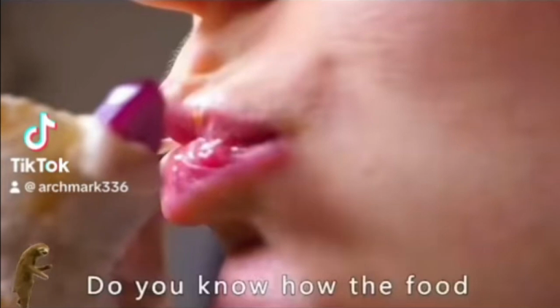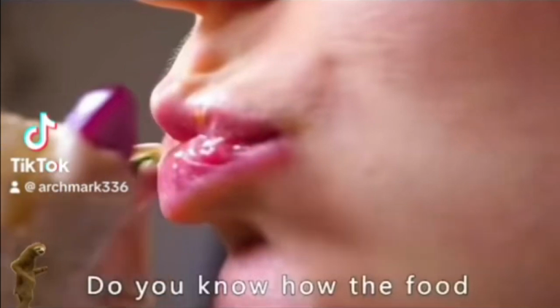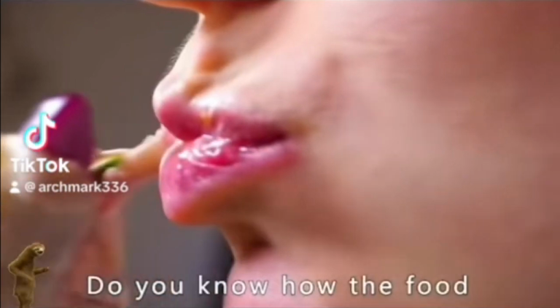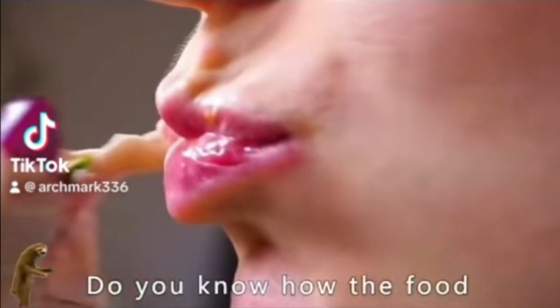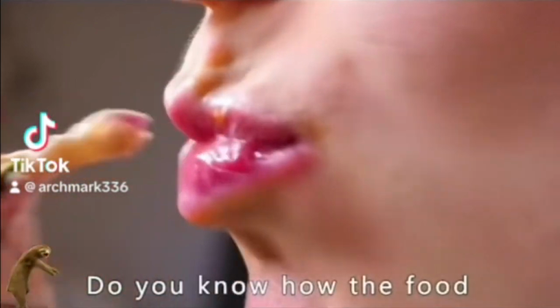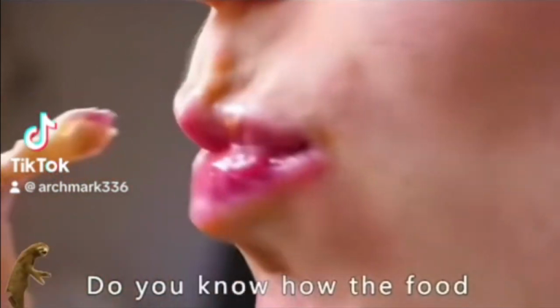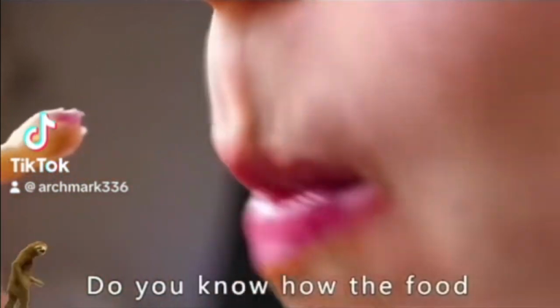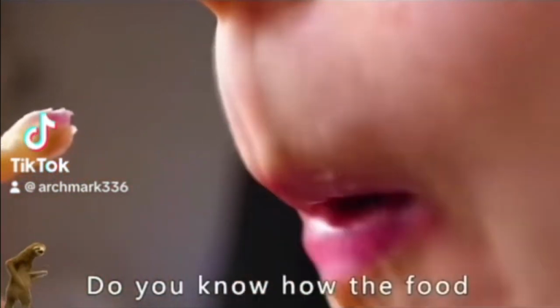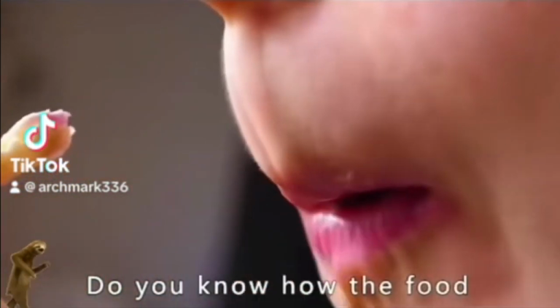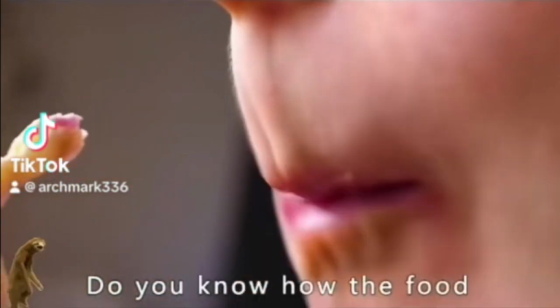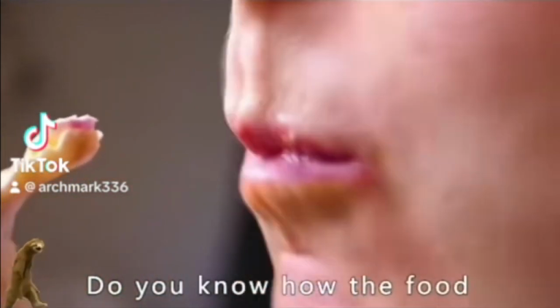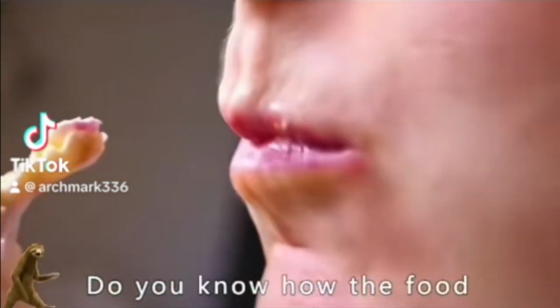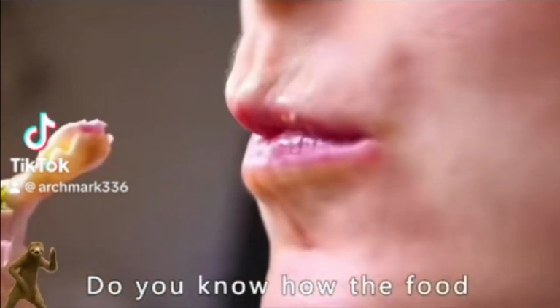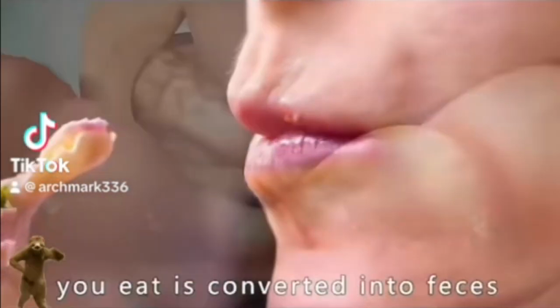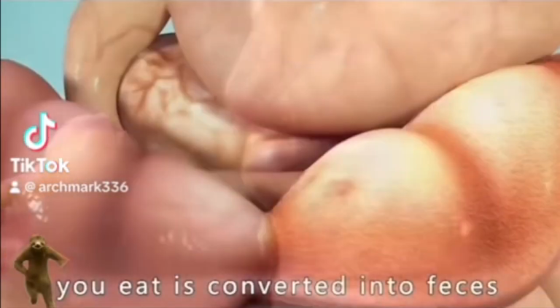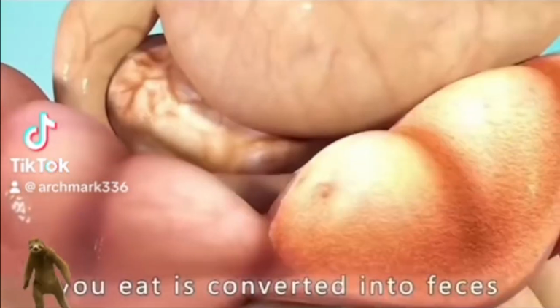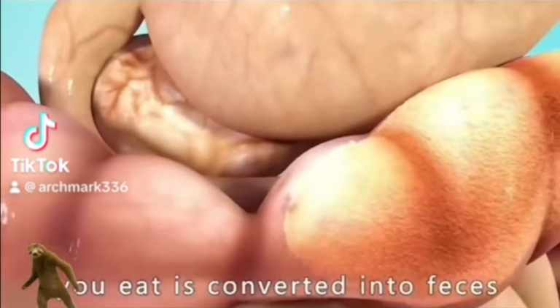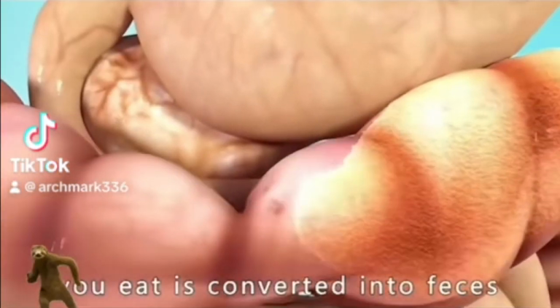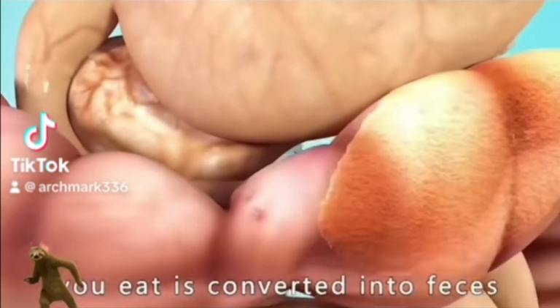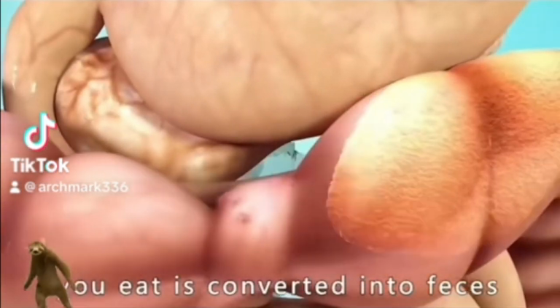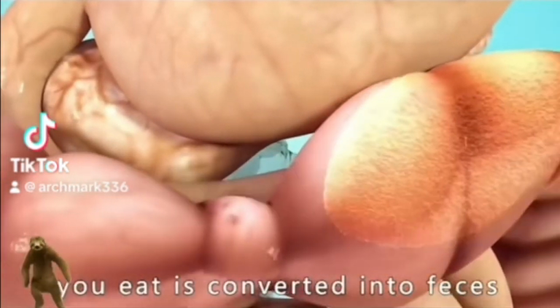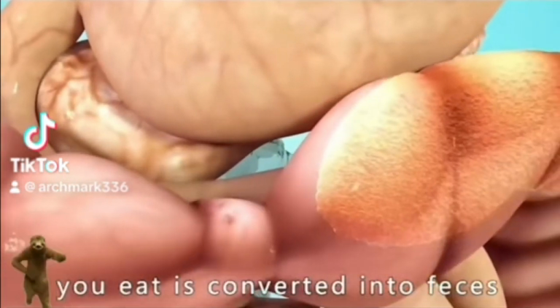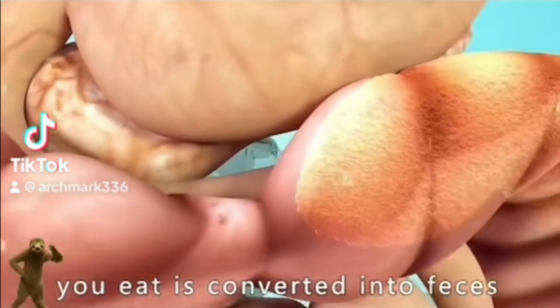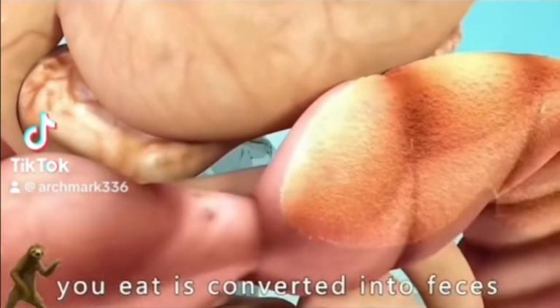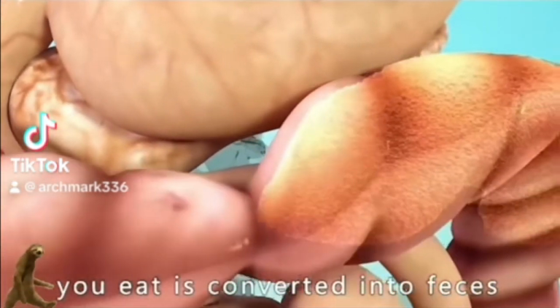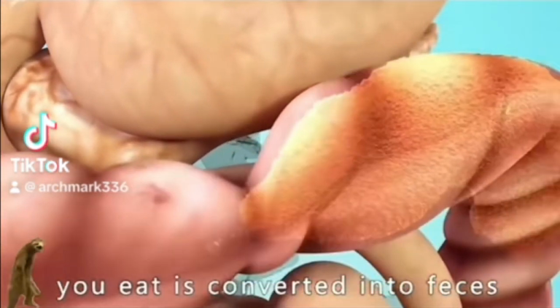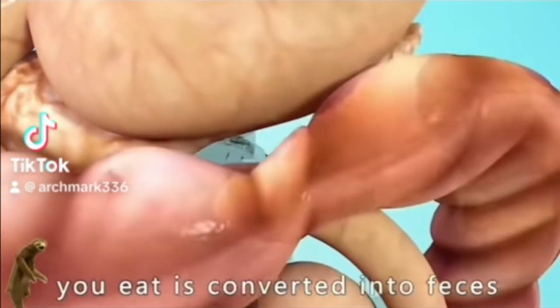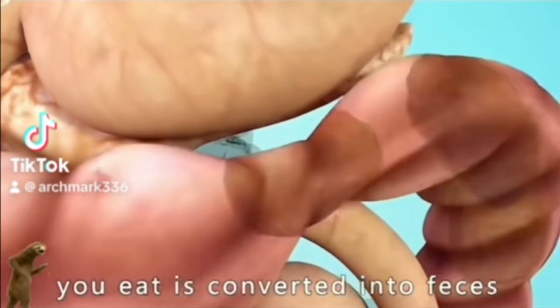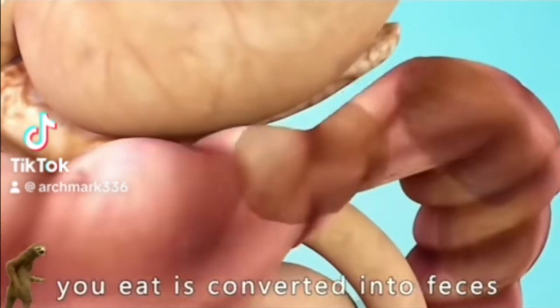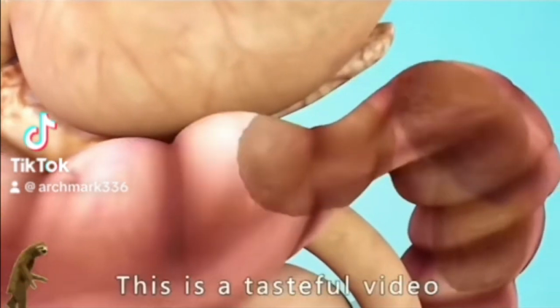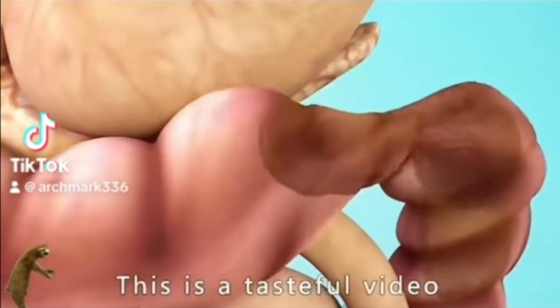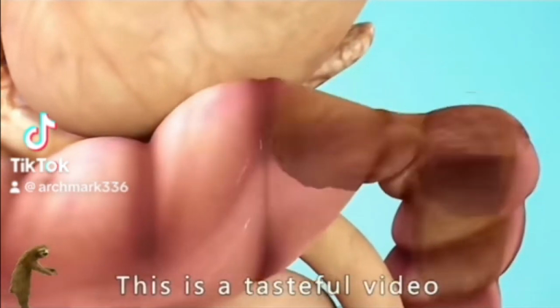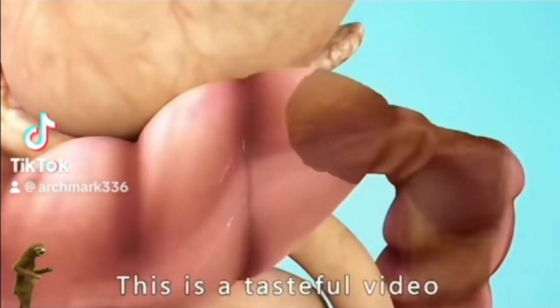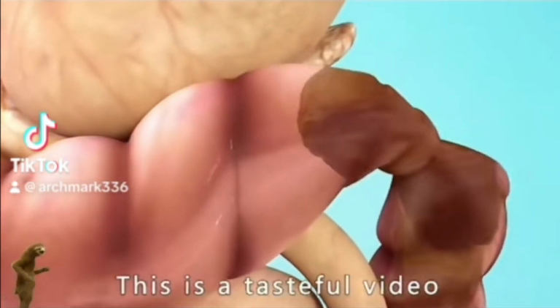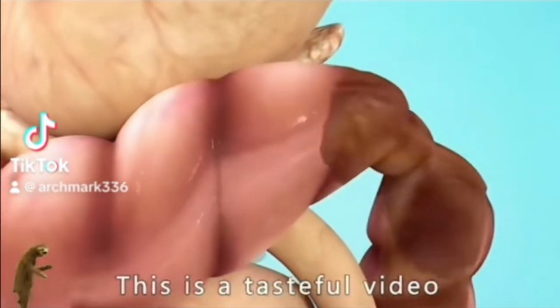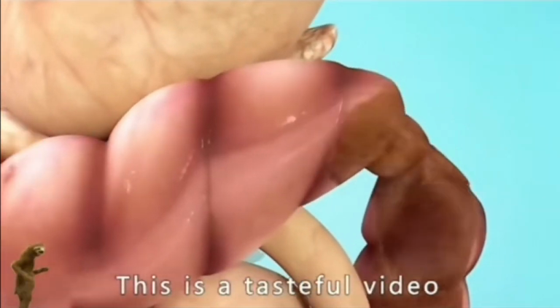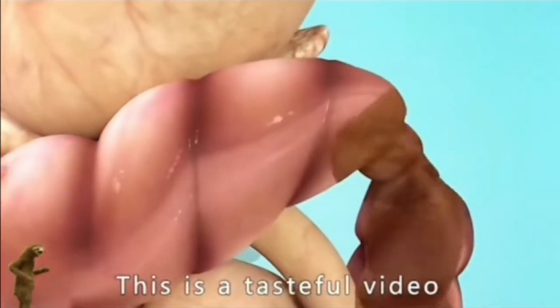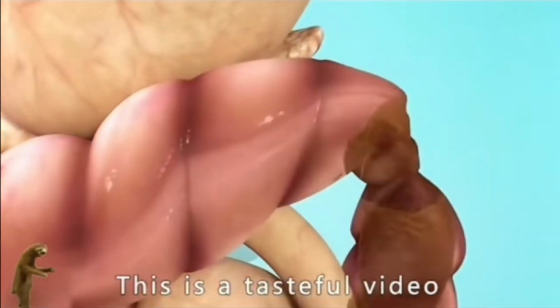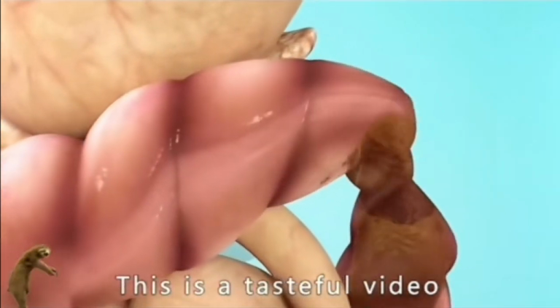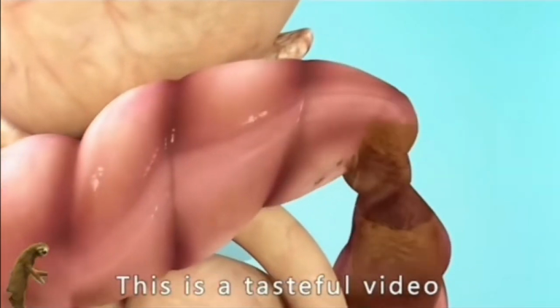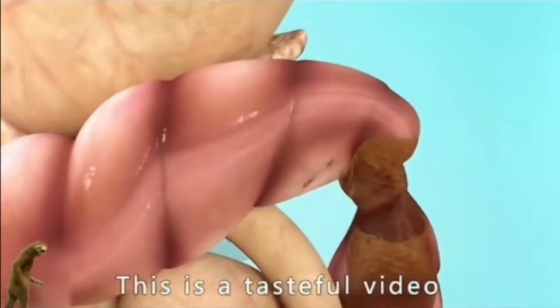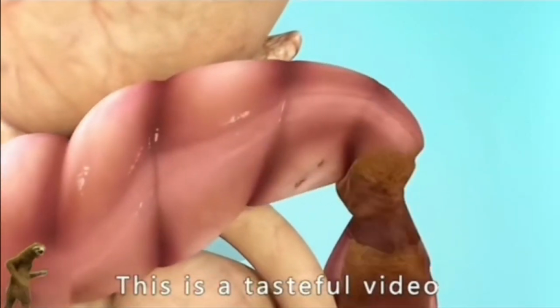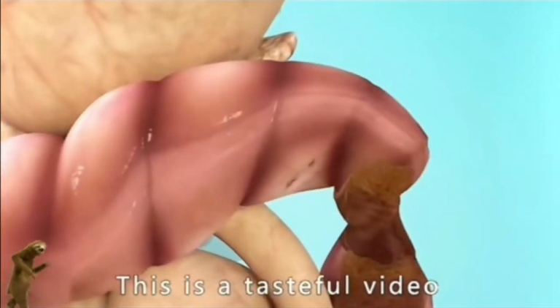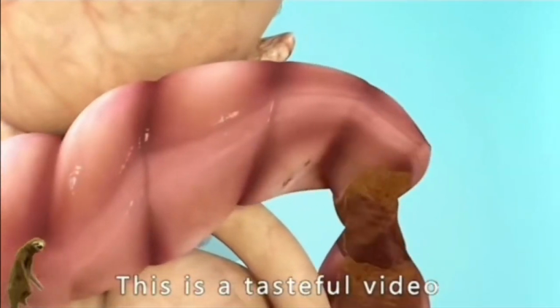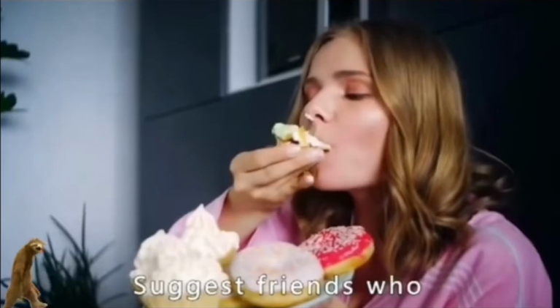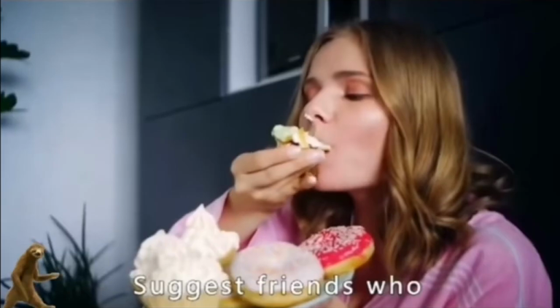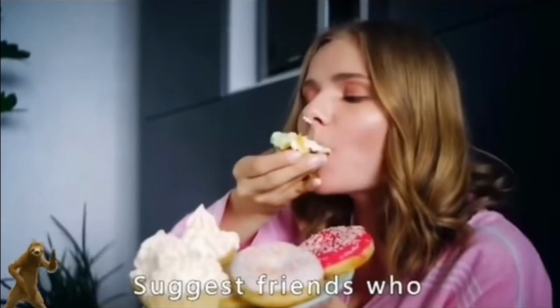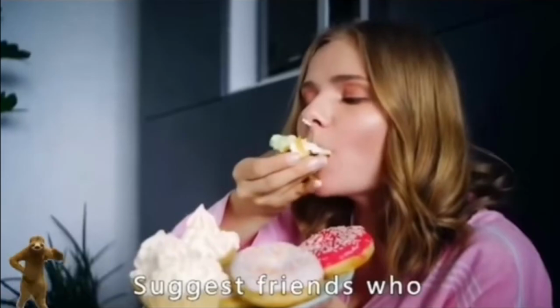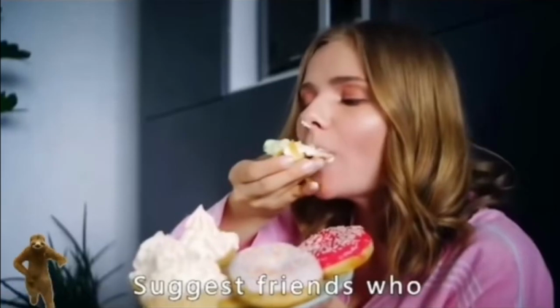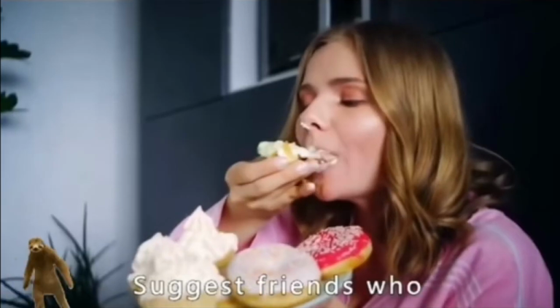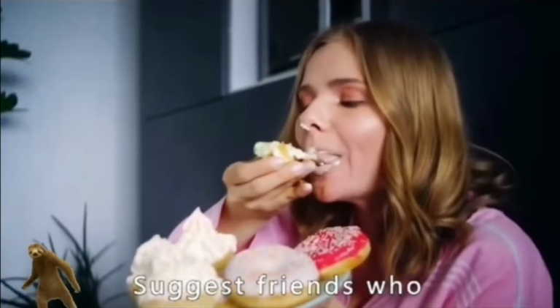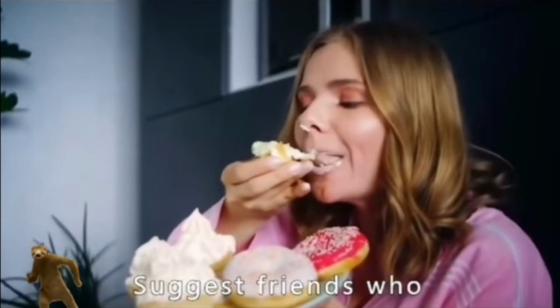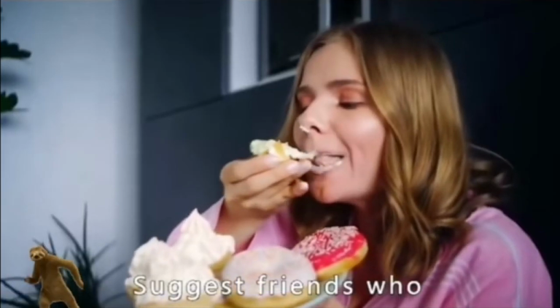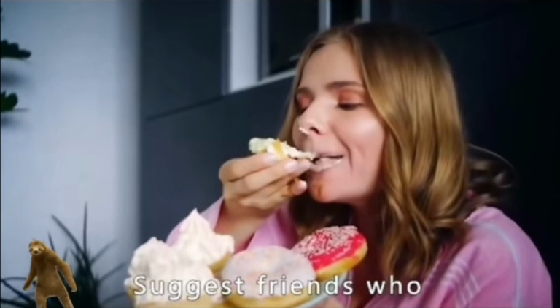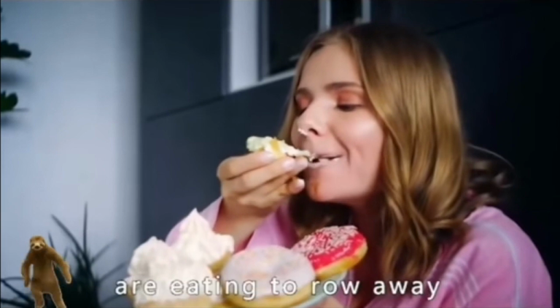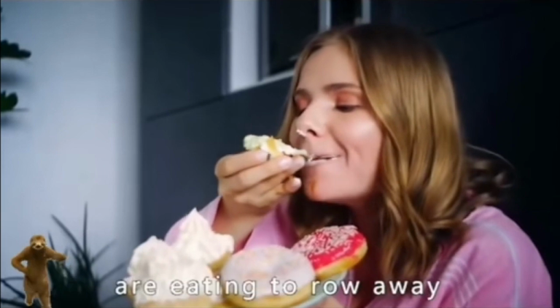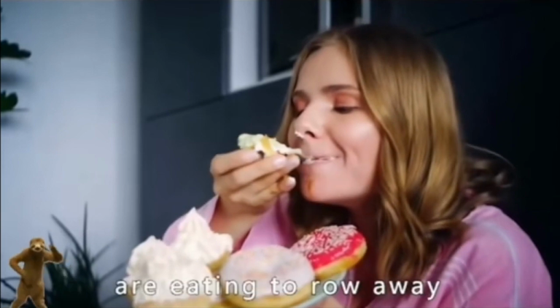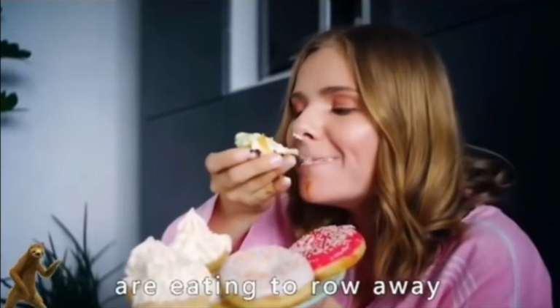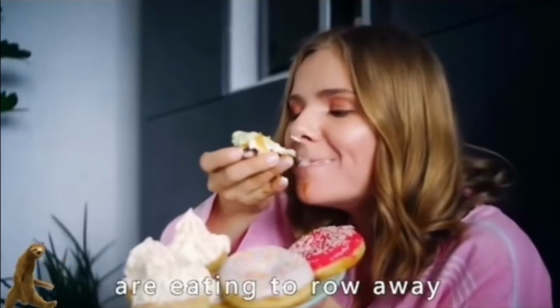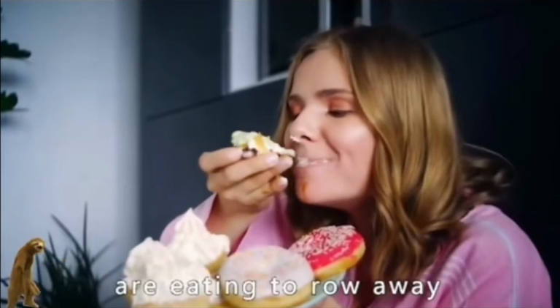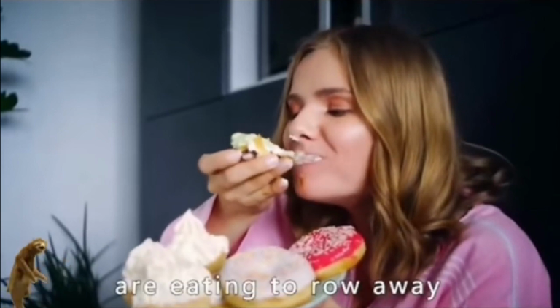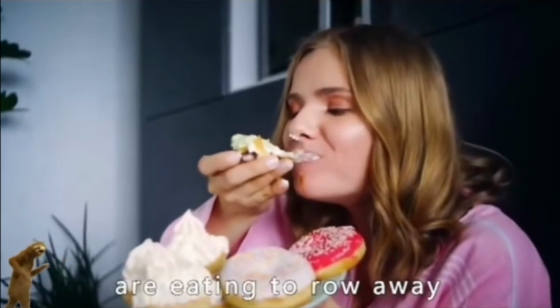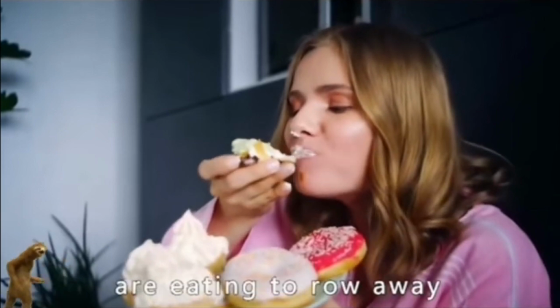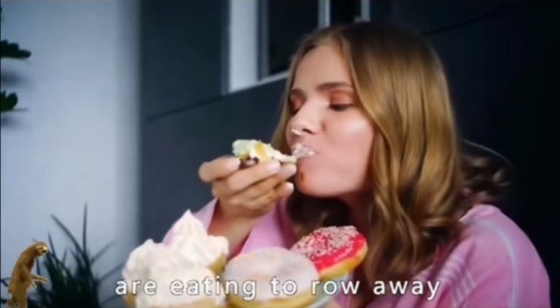You know how the food you eat is converted into feces? This is a tasteful video — suggest friends who are eating to look away.